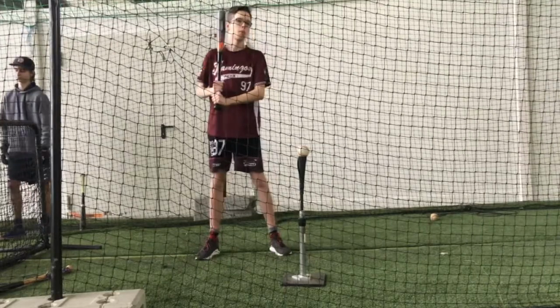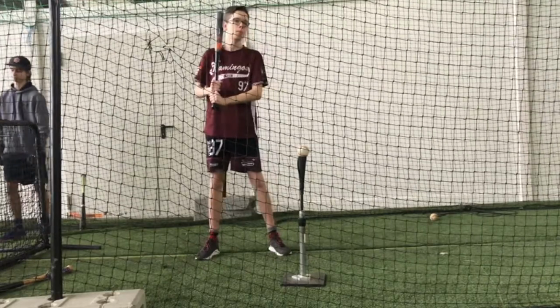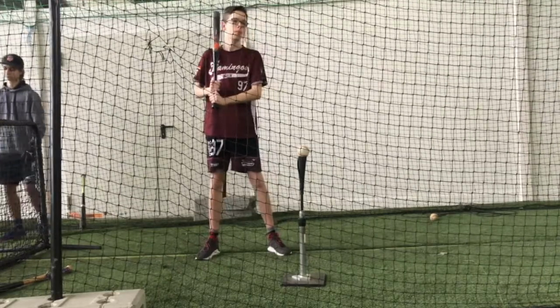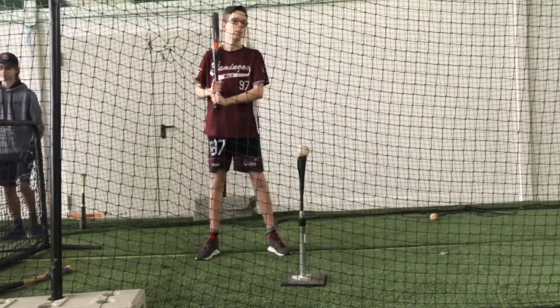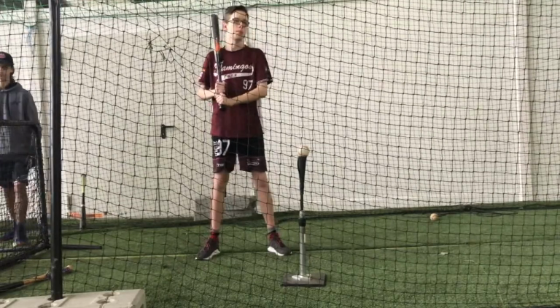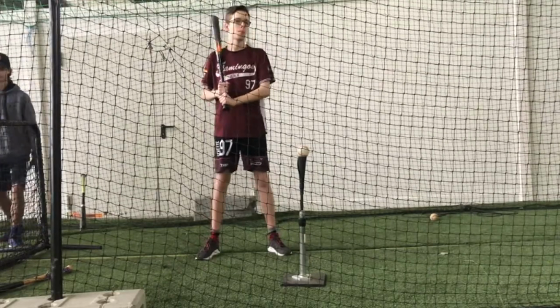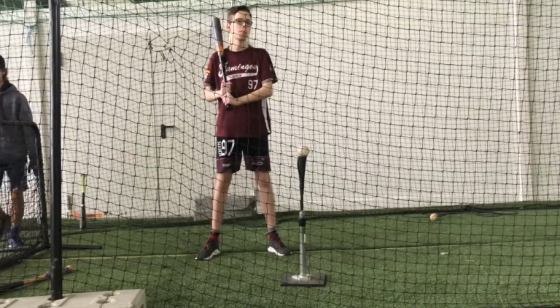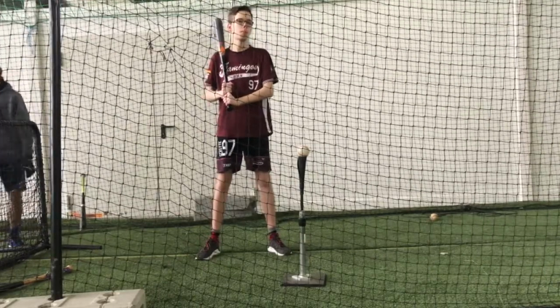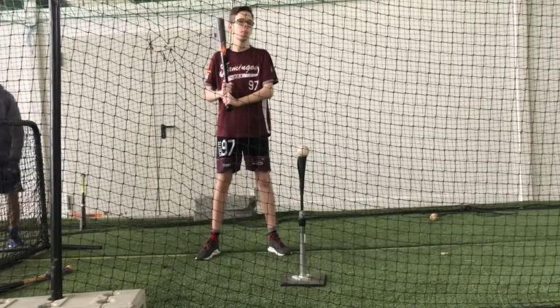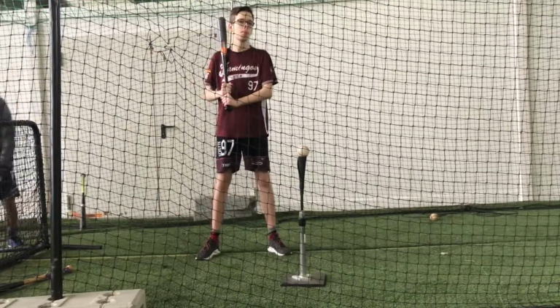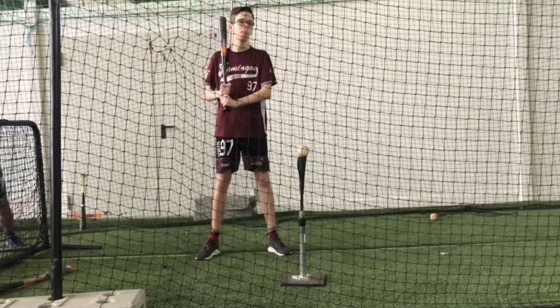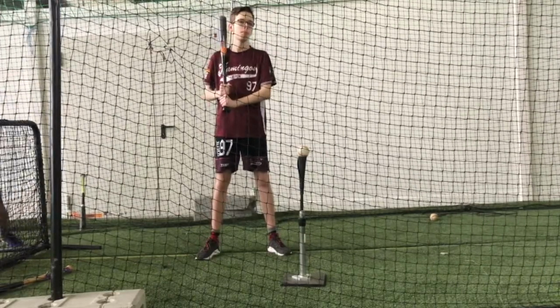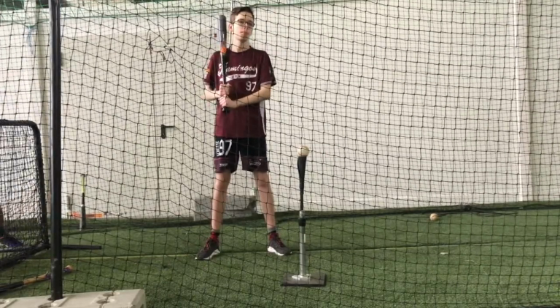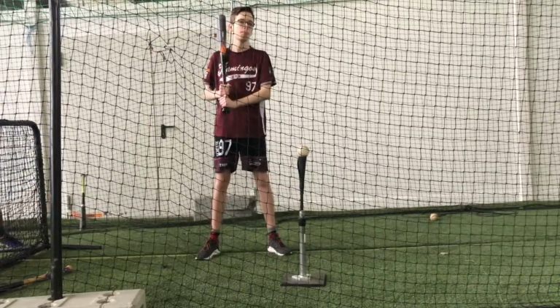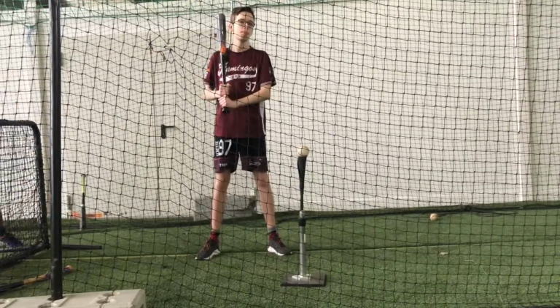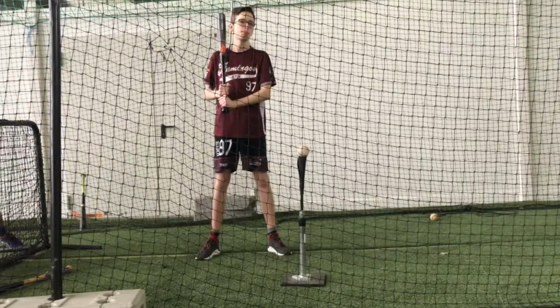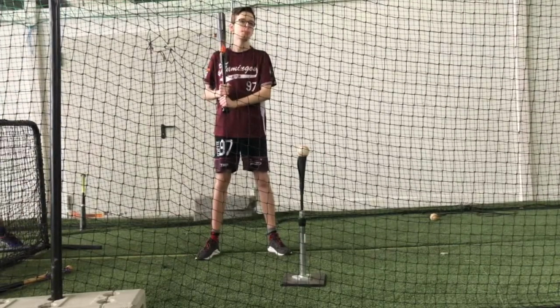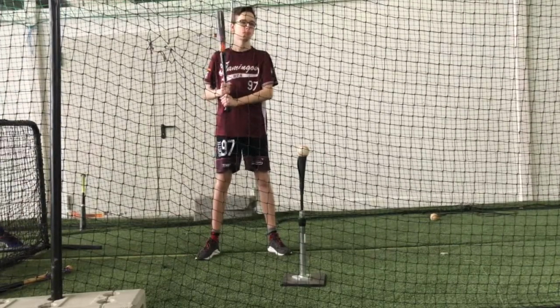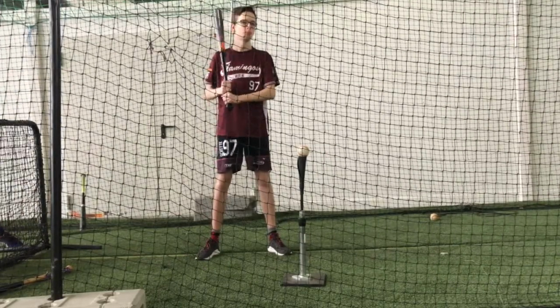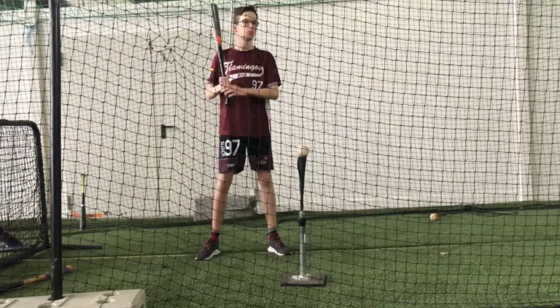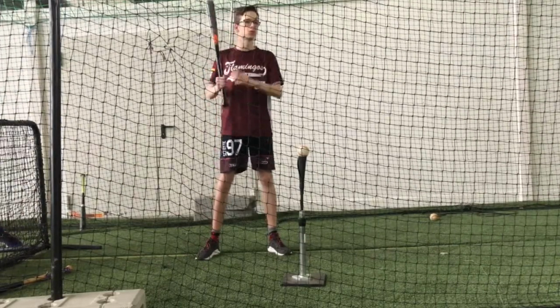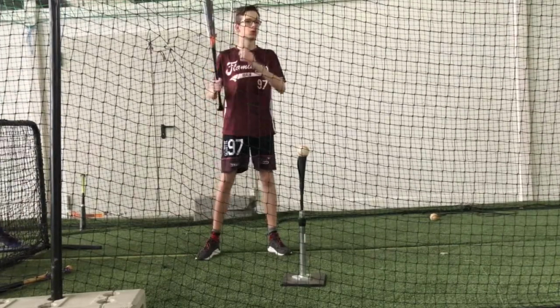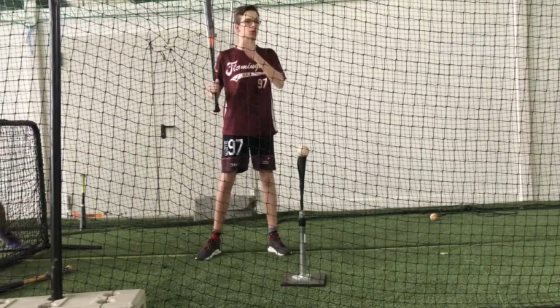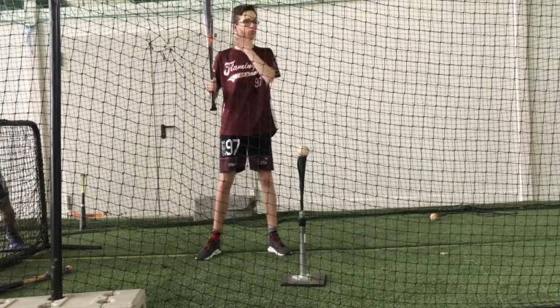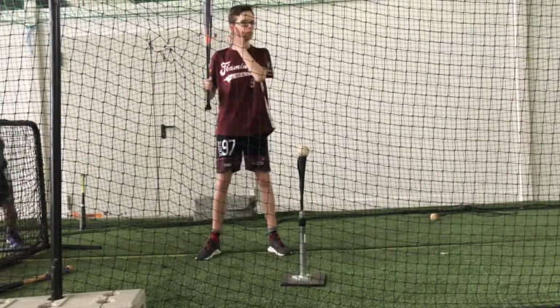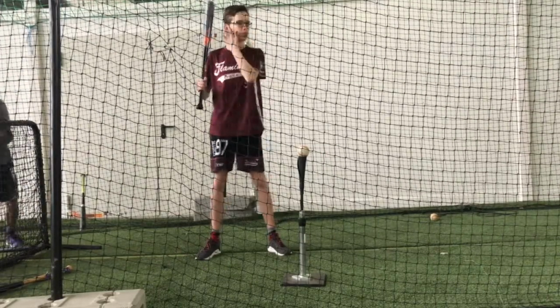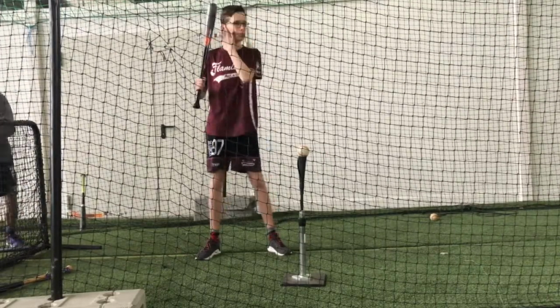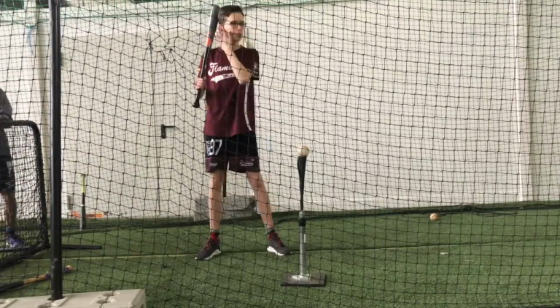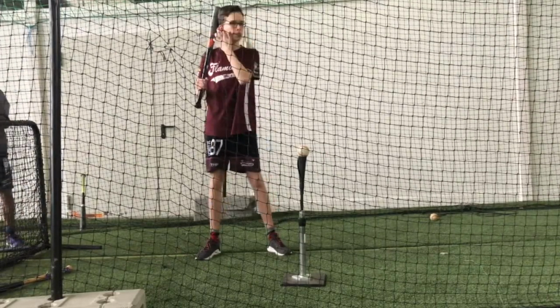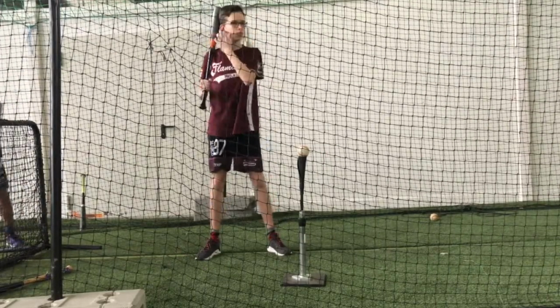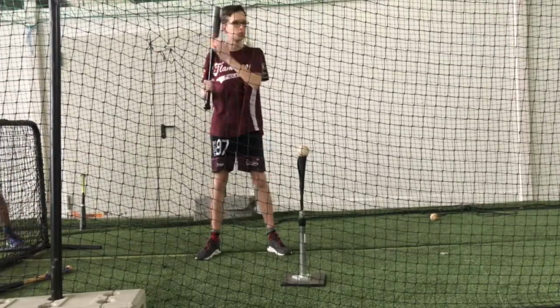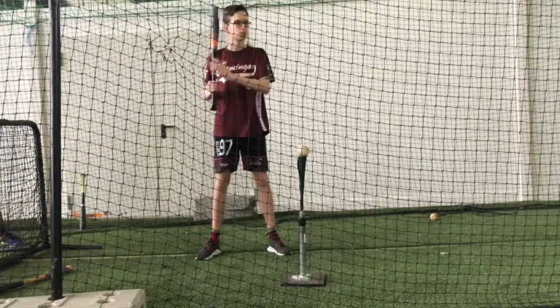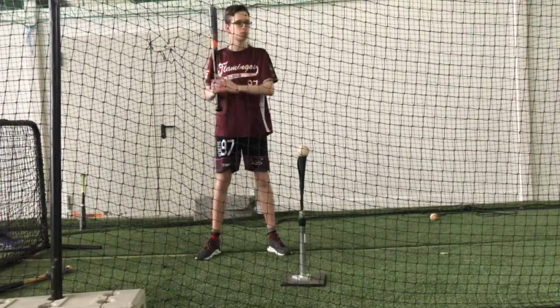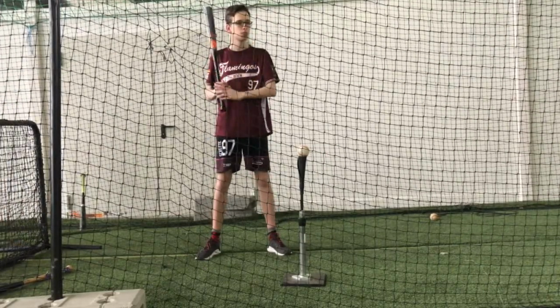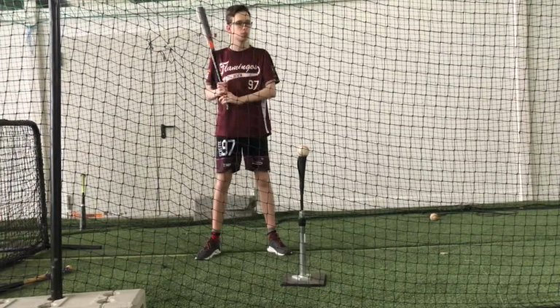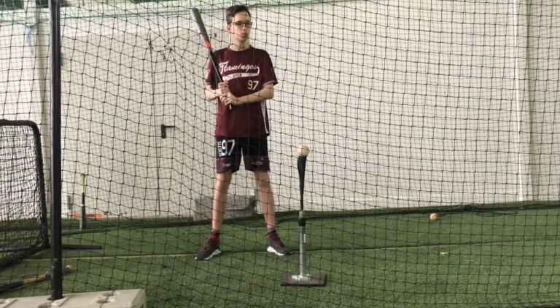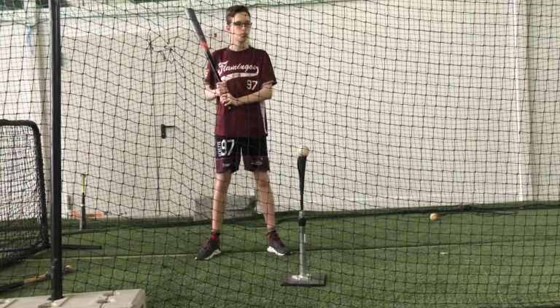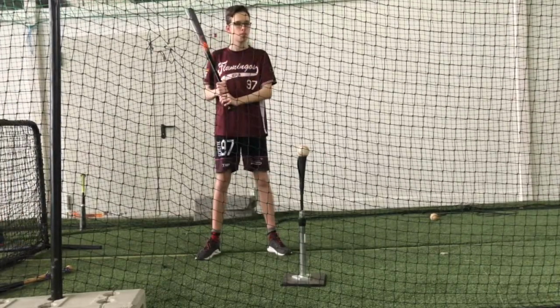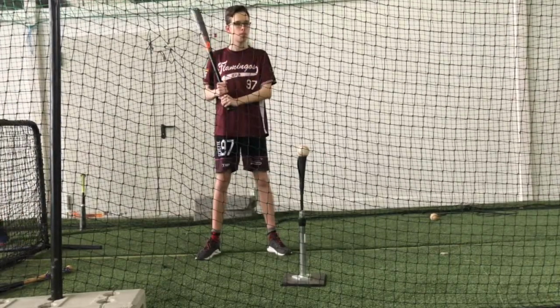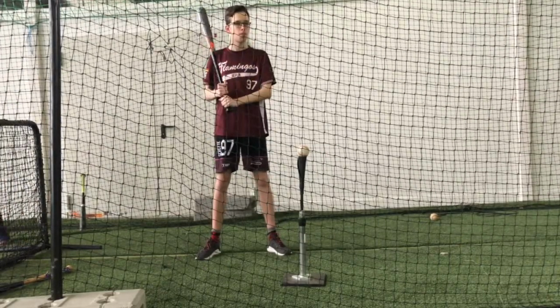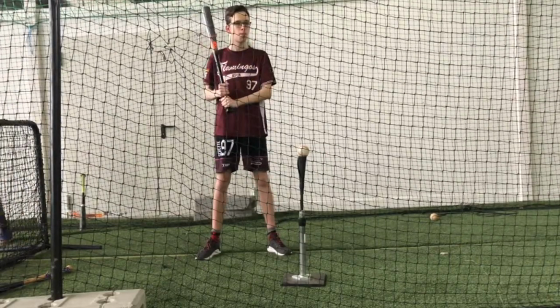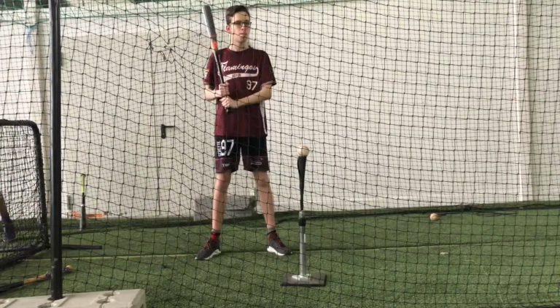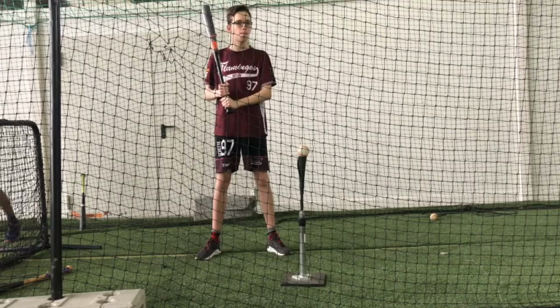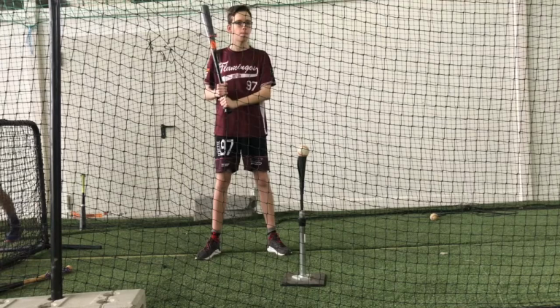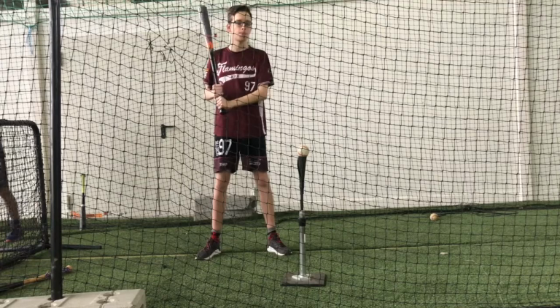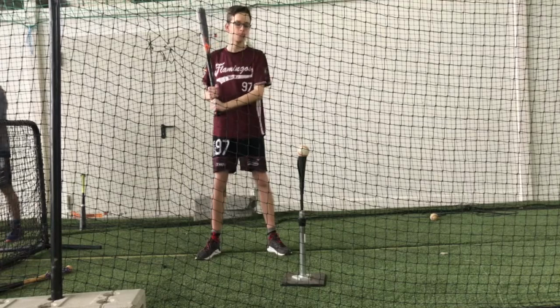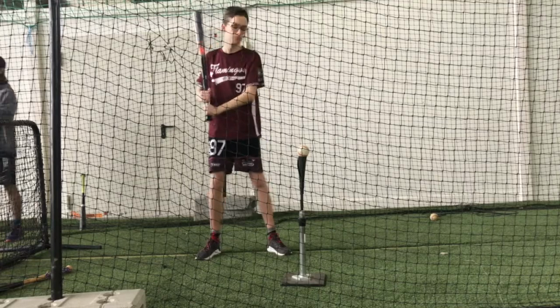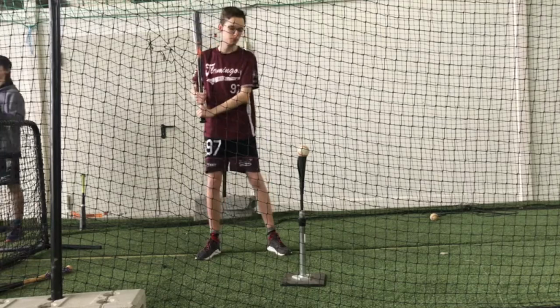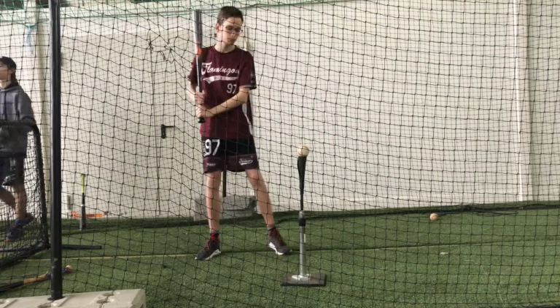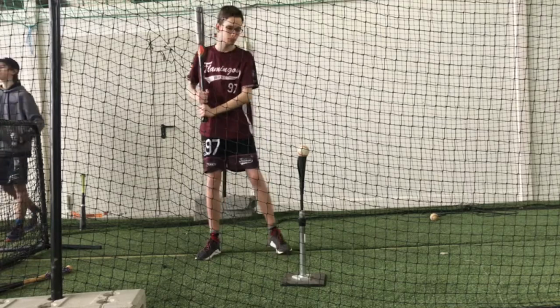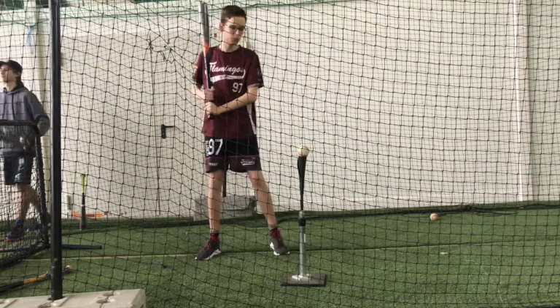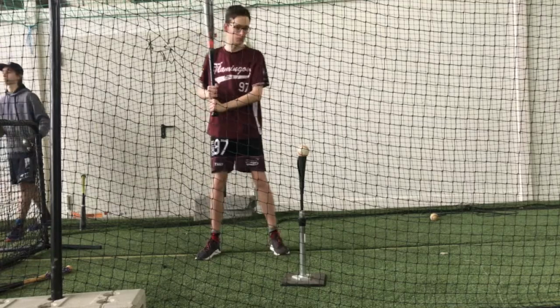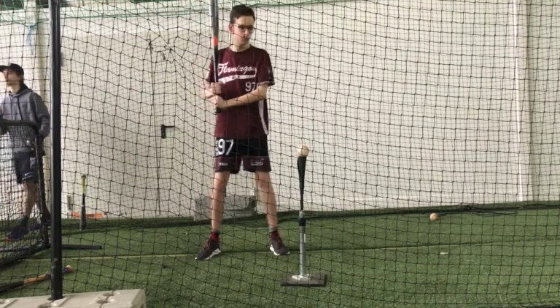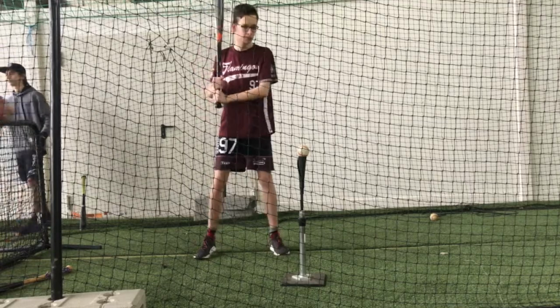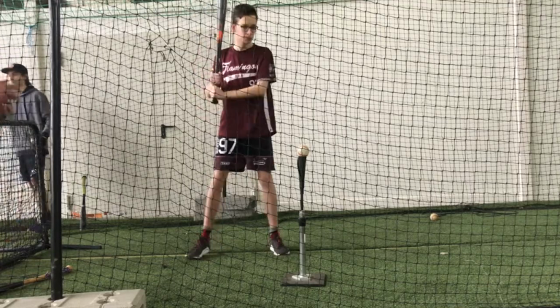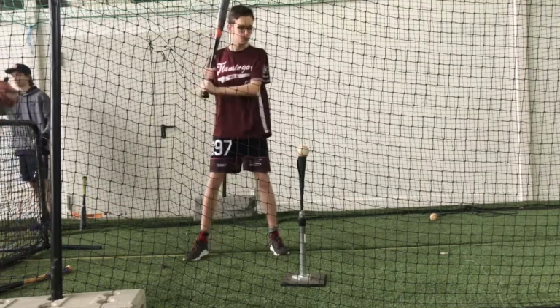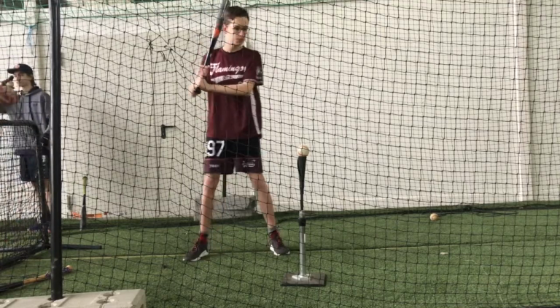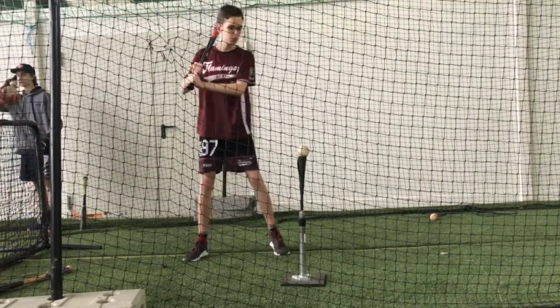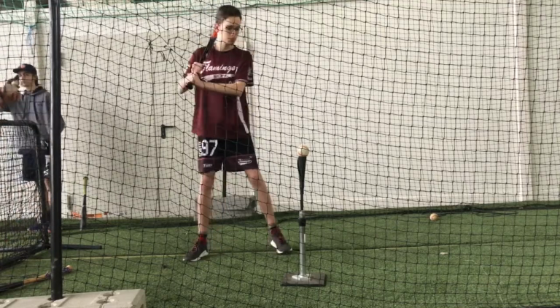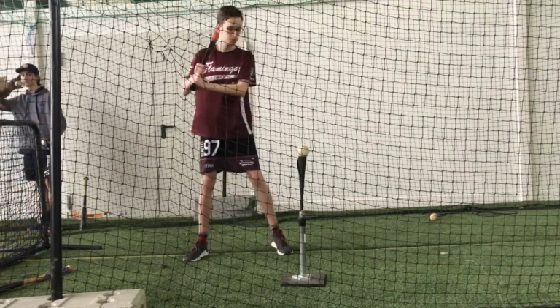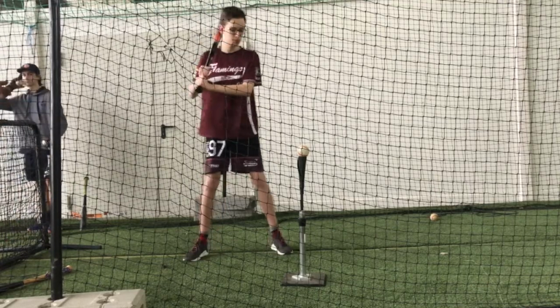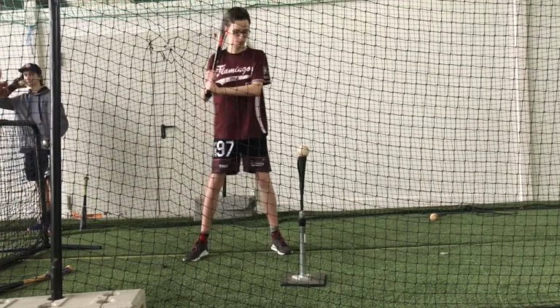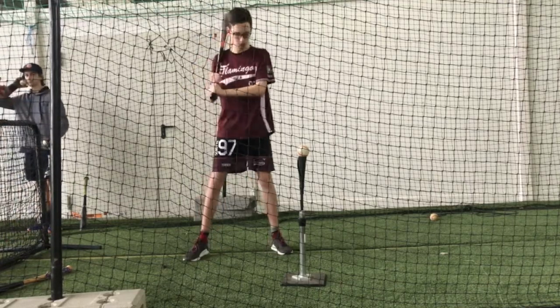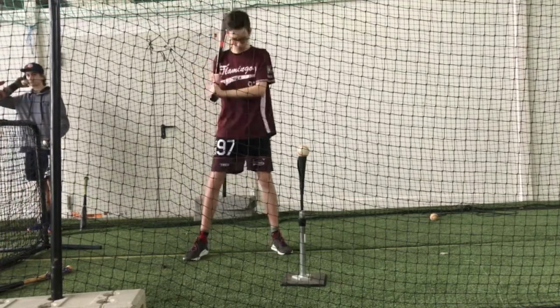Der muss flacher werden. Weil hier geht's von hier nach da nach da. Du musst den Flachpunkt flacher machen, damit der Ball auch eine Chance hat, nach oben zu gehen.